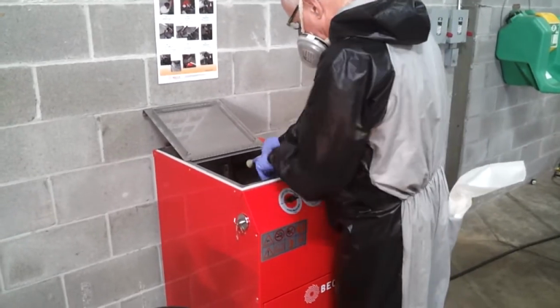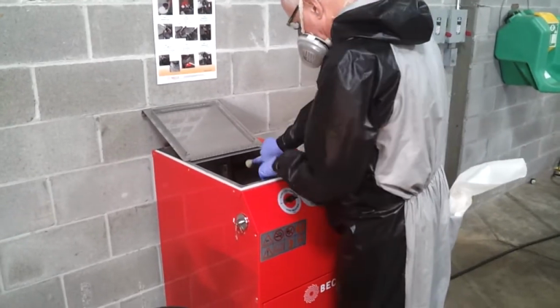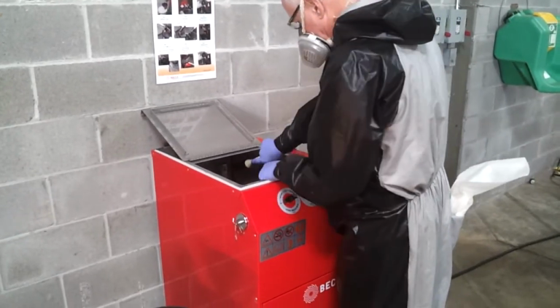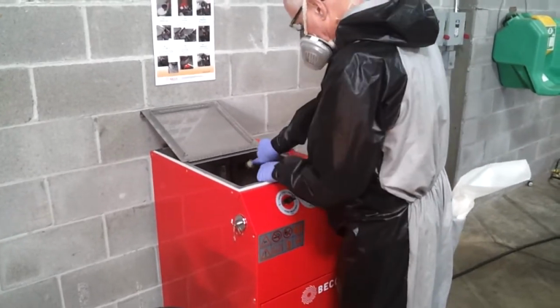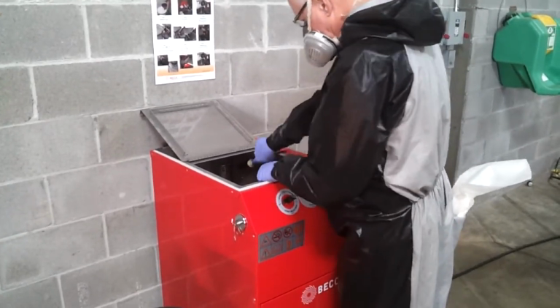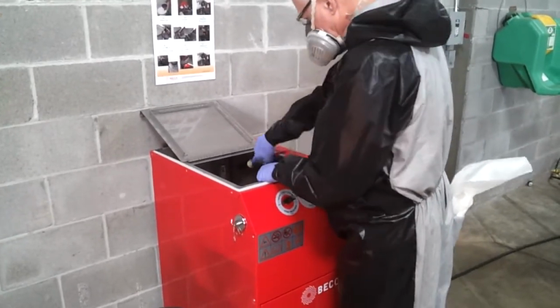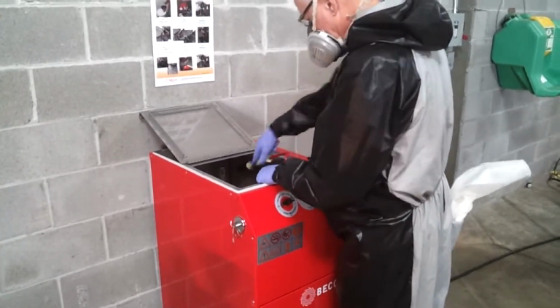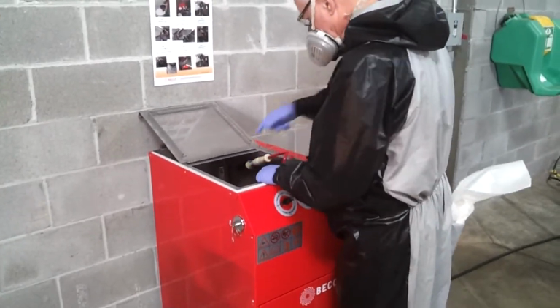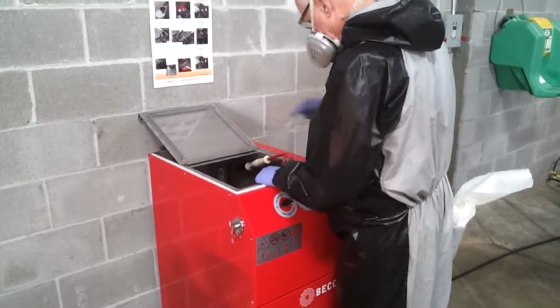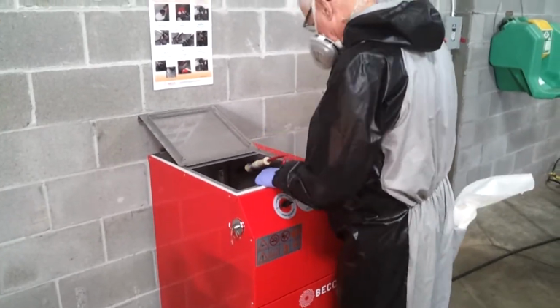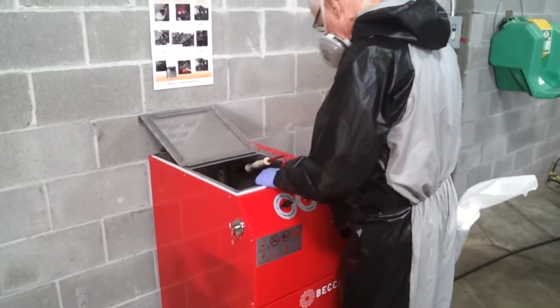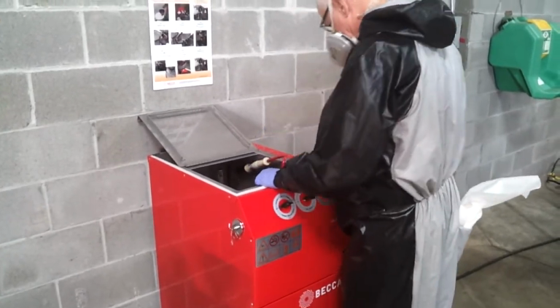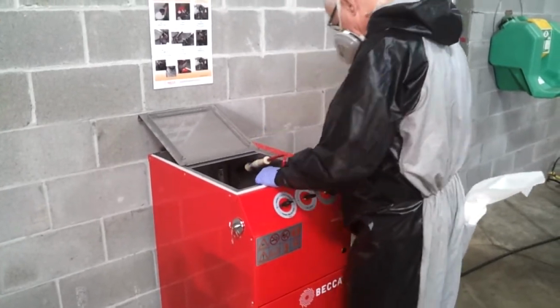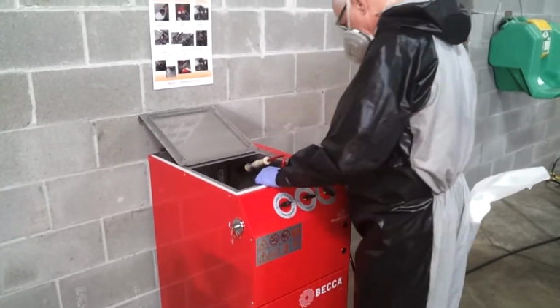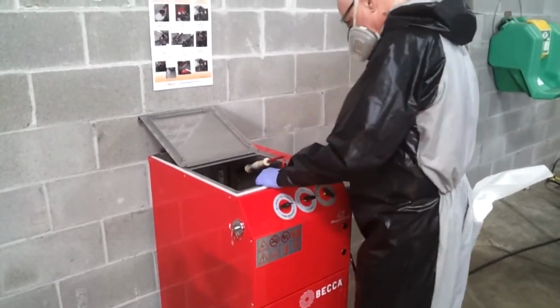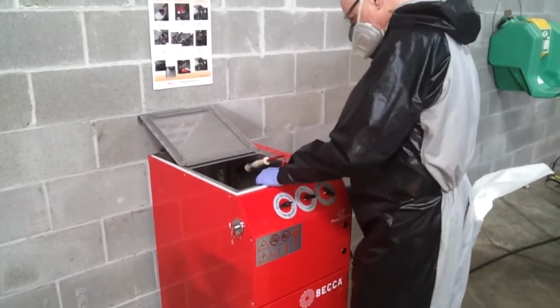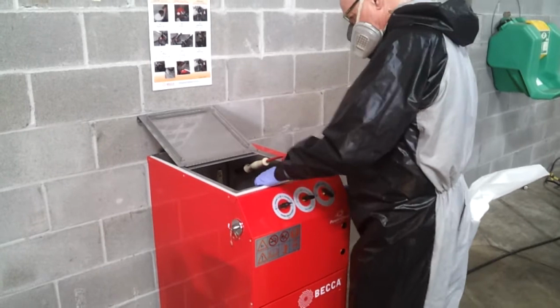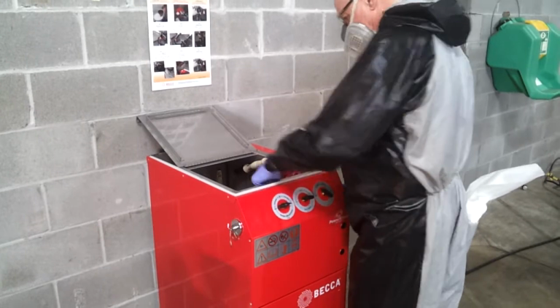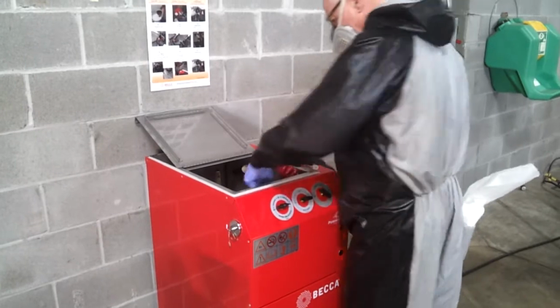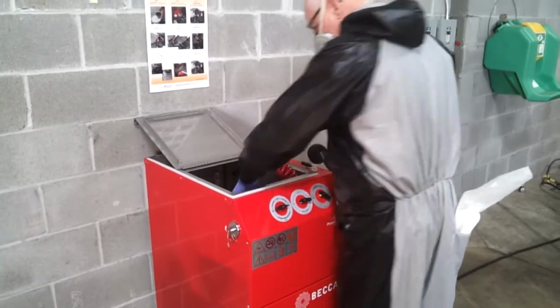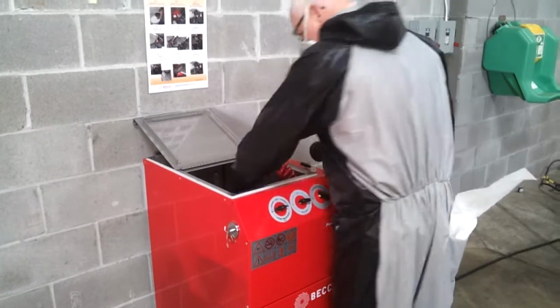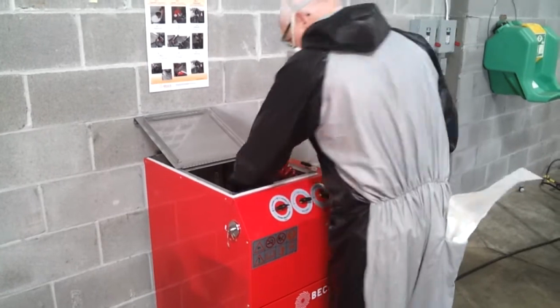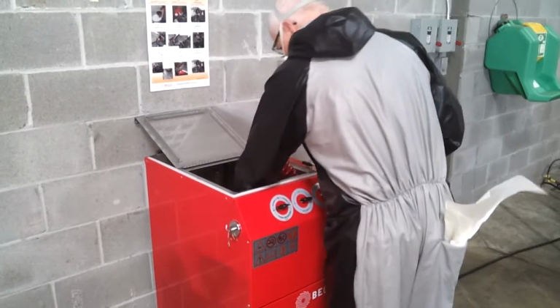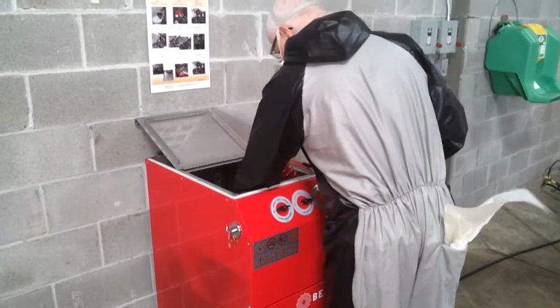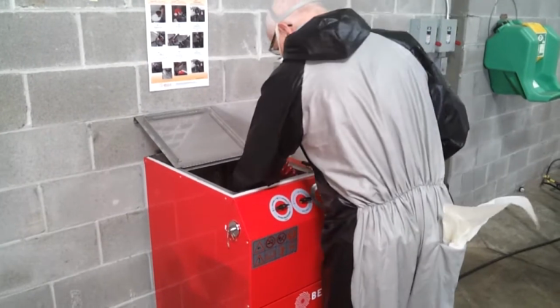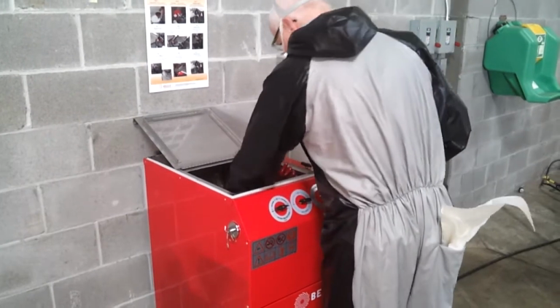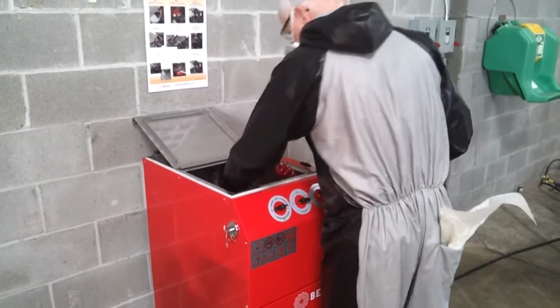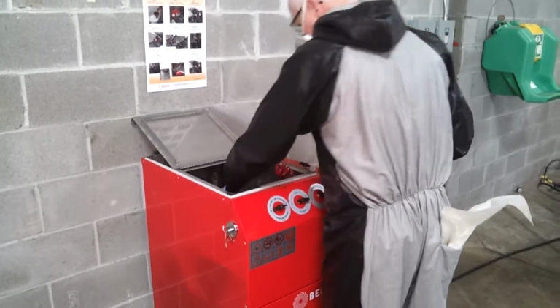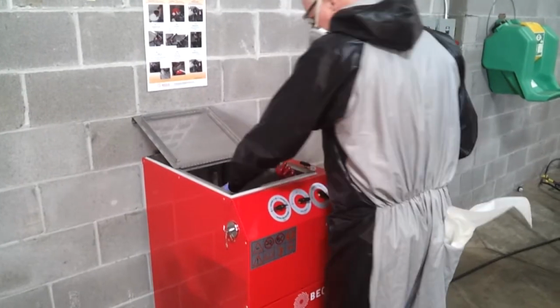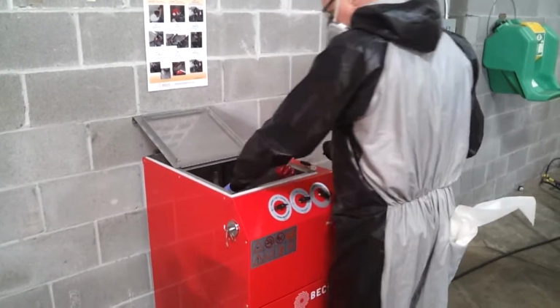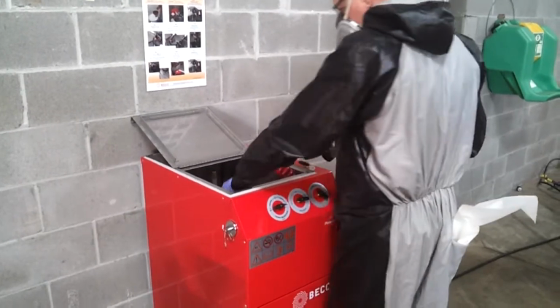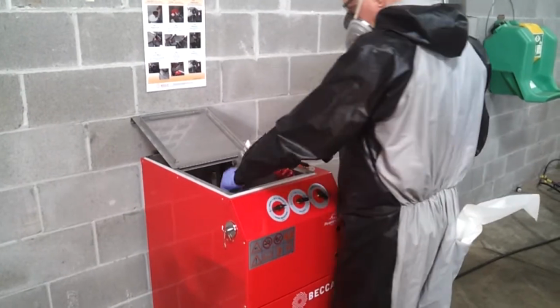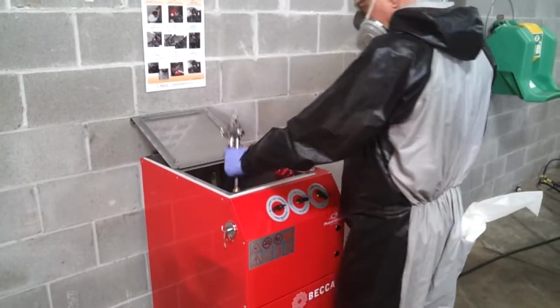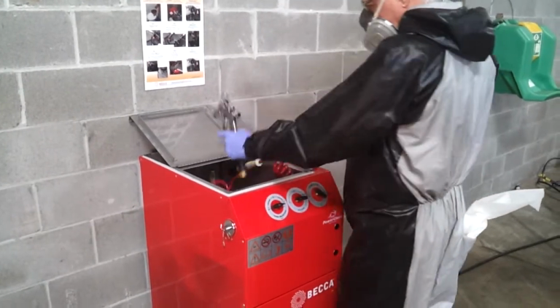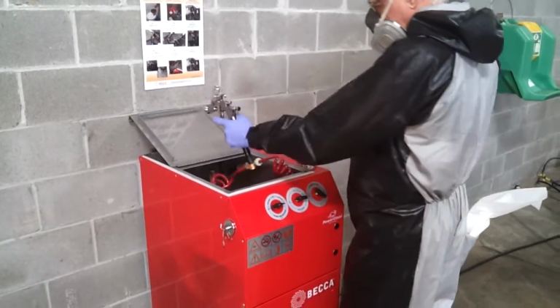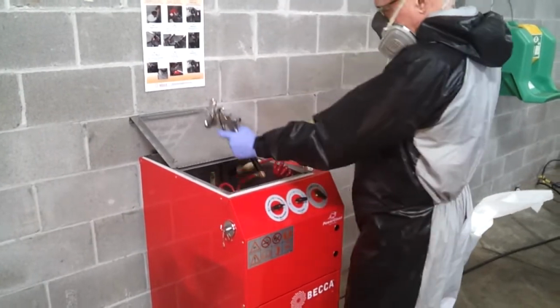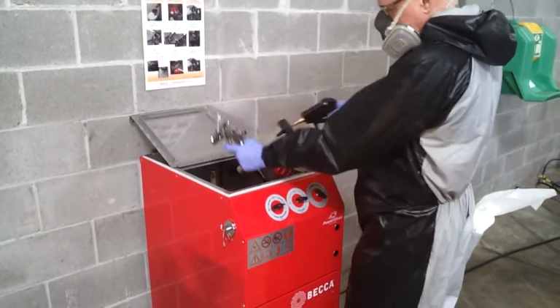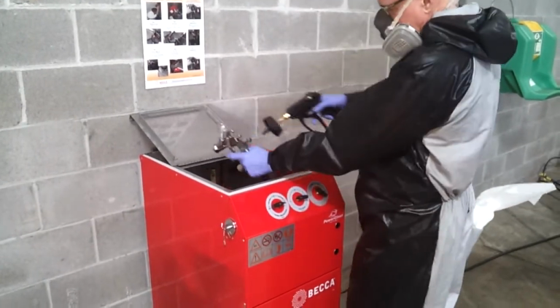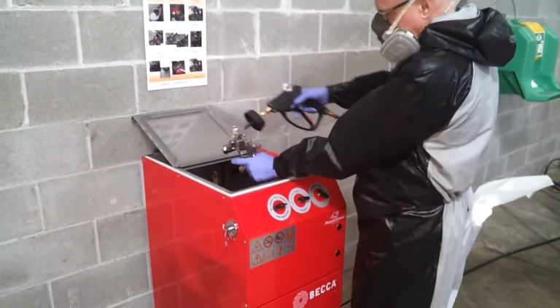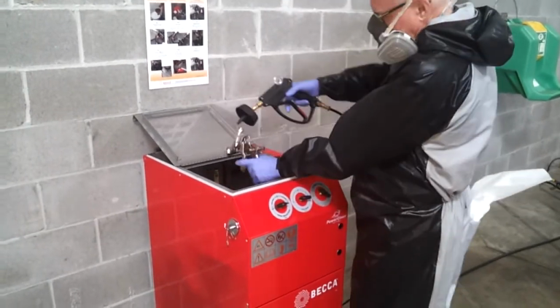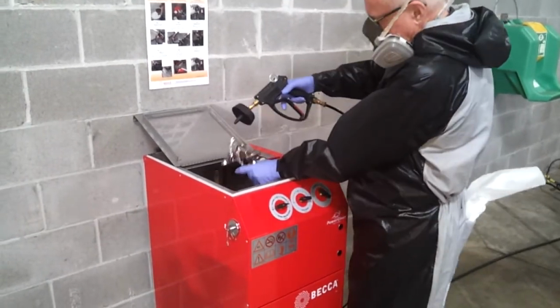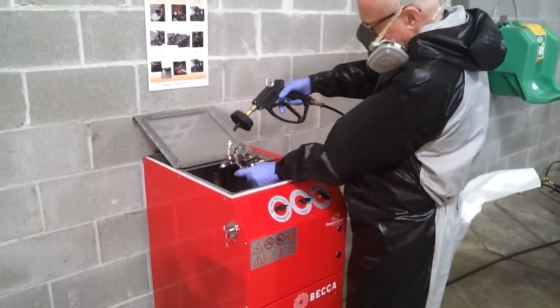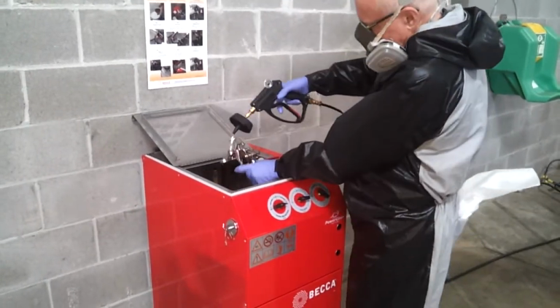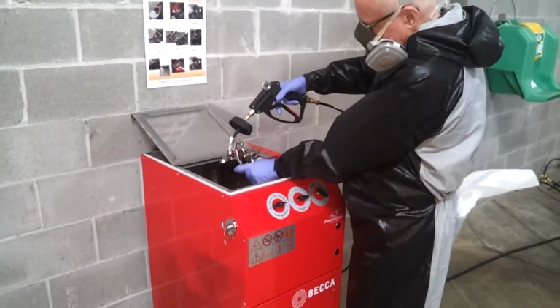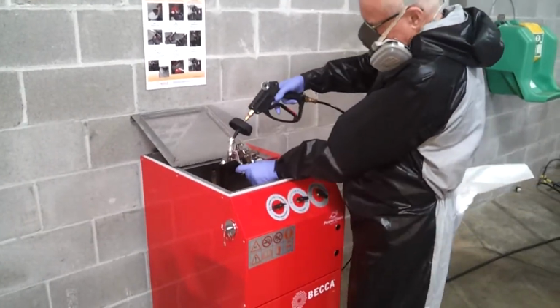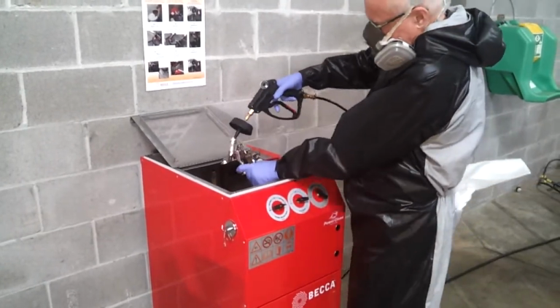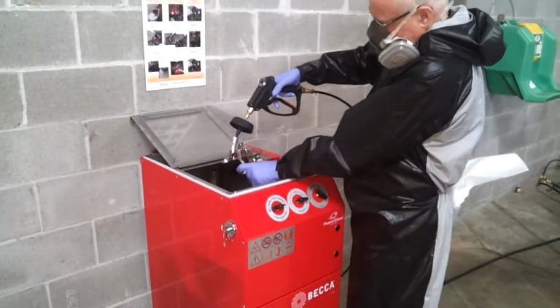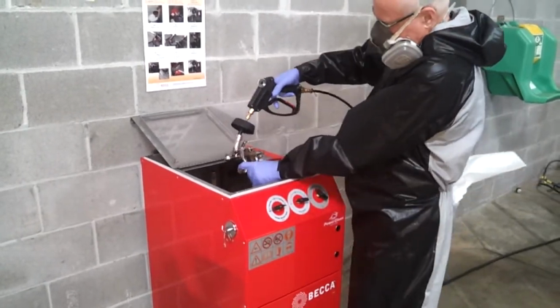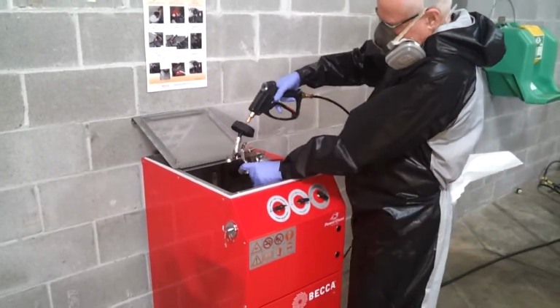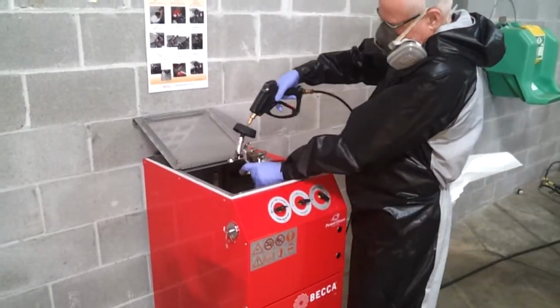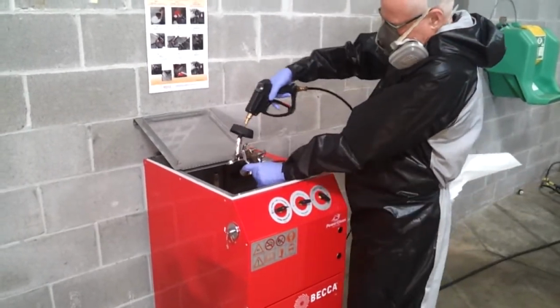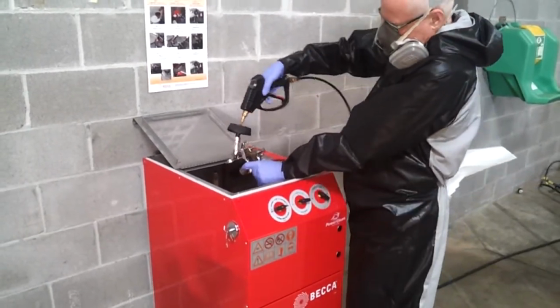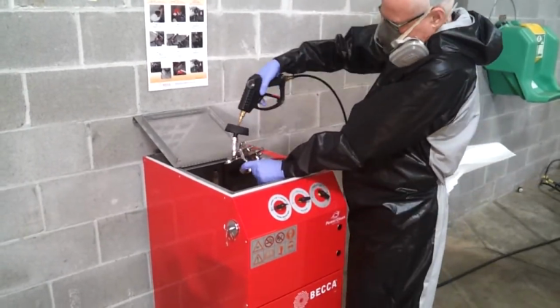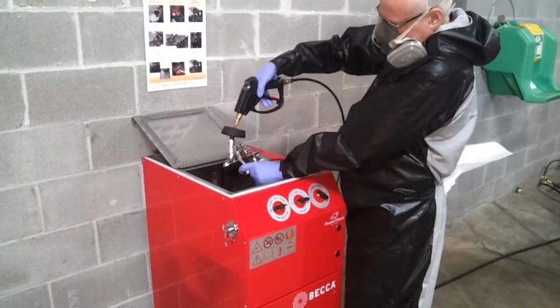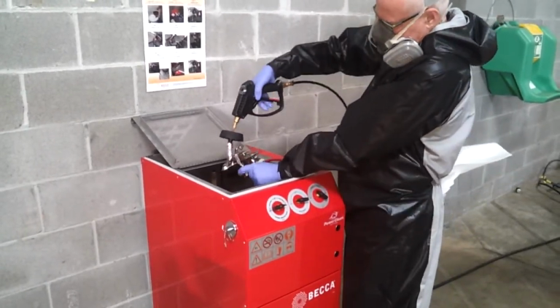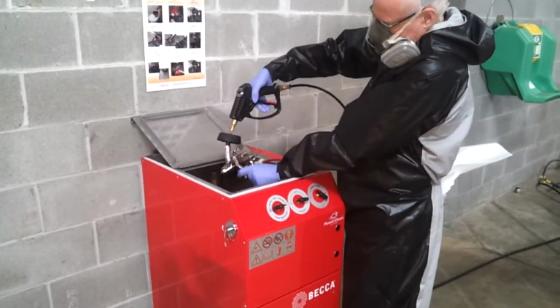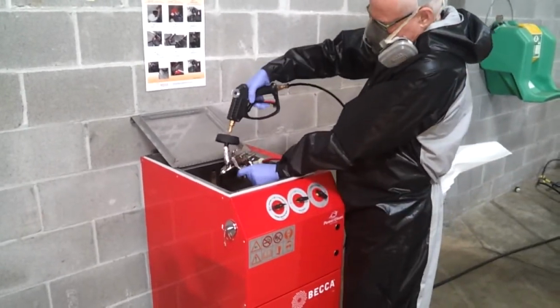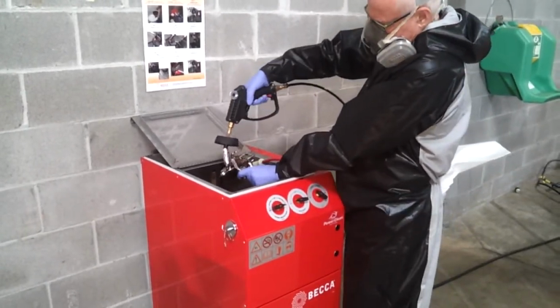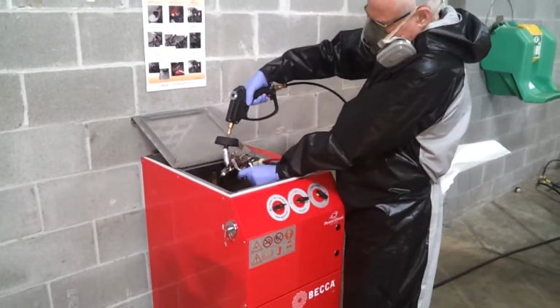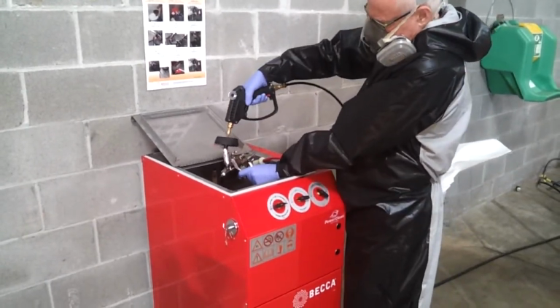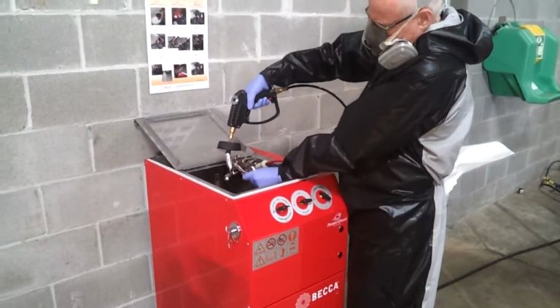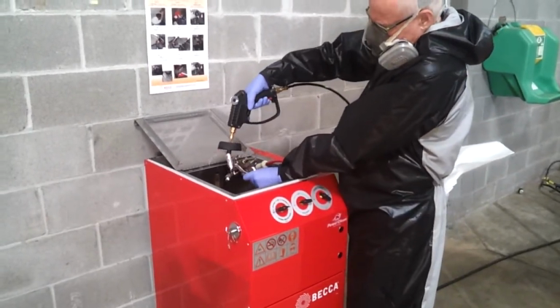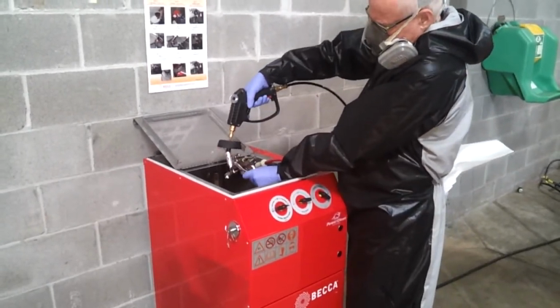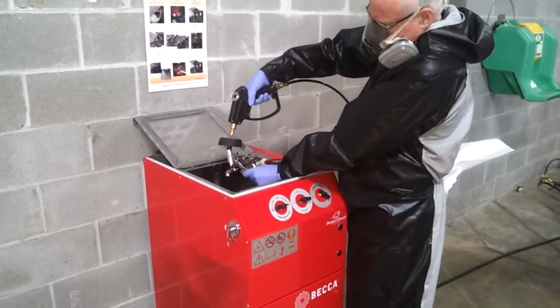Using the power pistol, flush the fluid passageway completely while triggering the spray gun to create air and fluid flow.